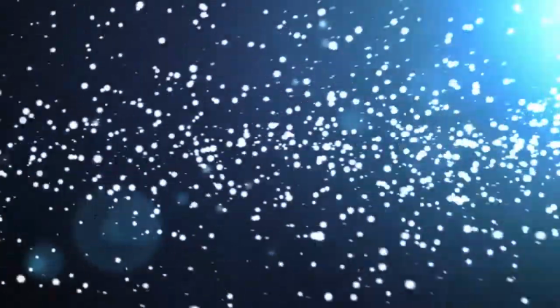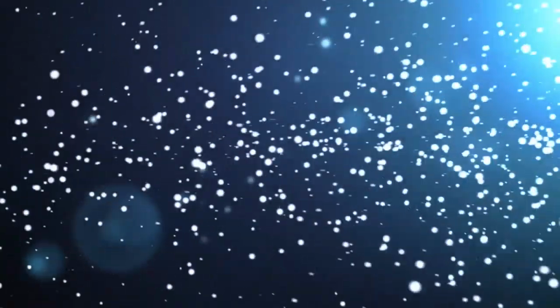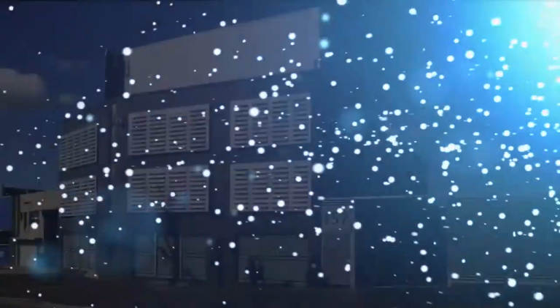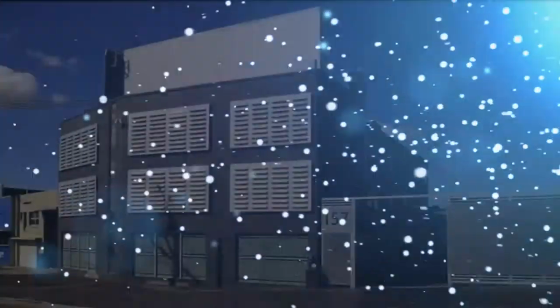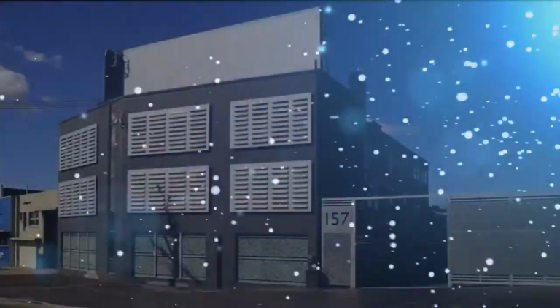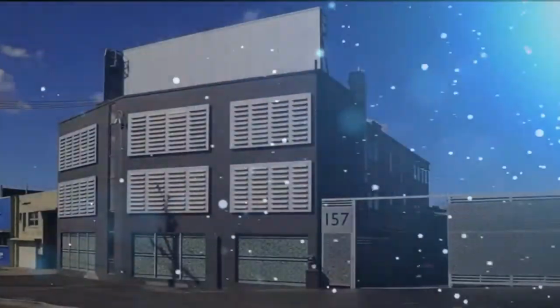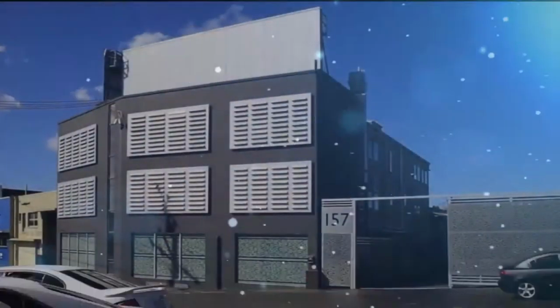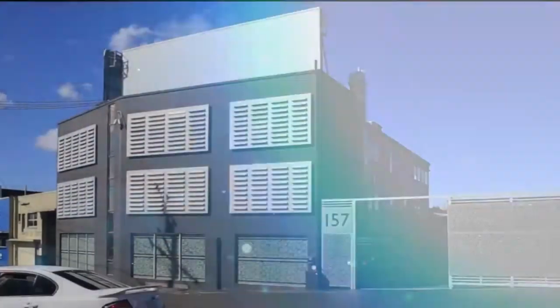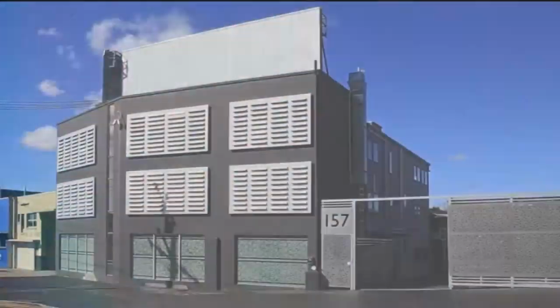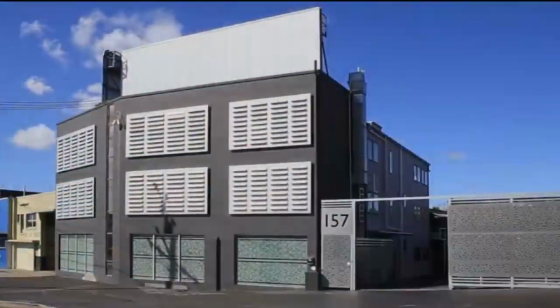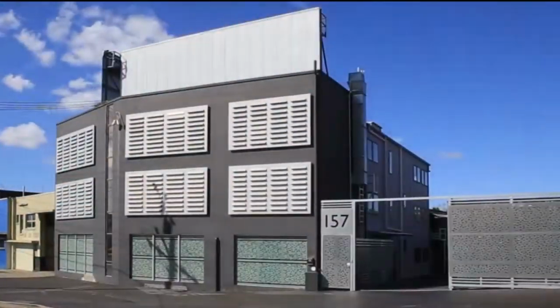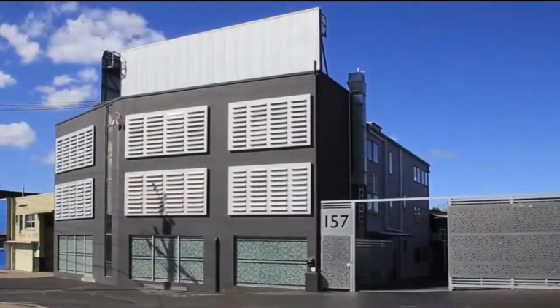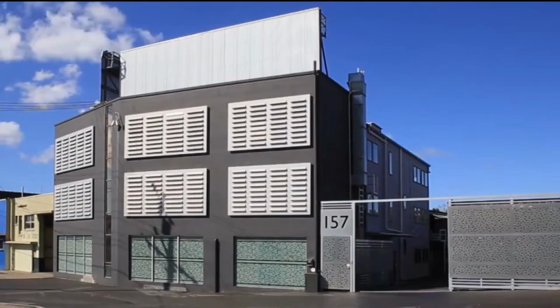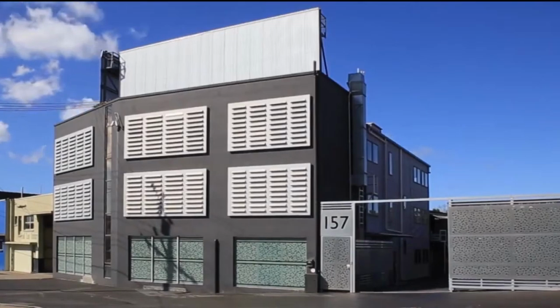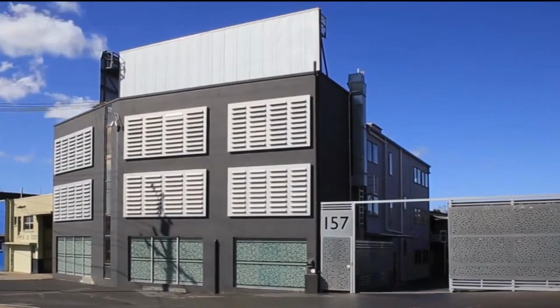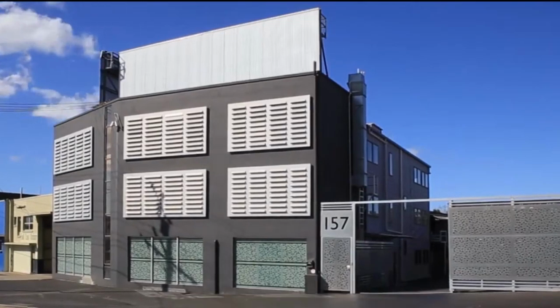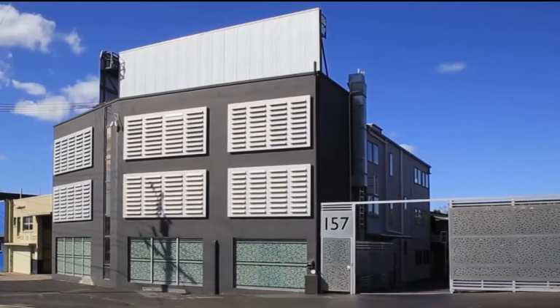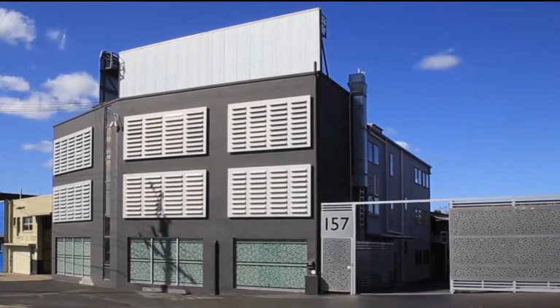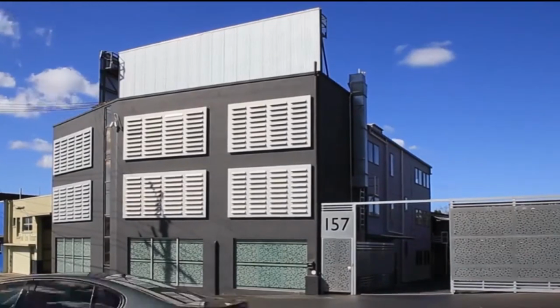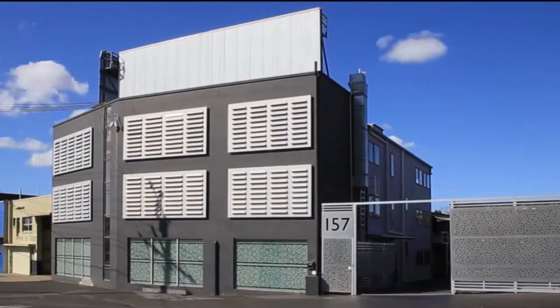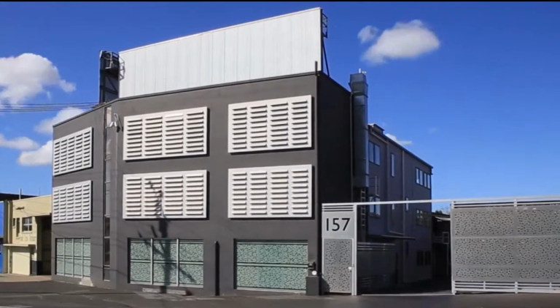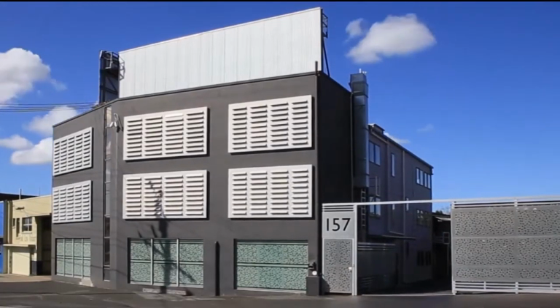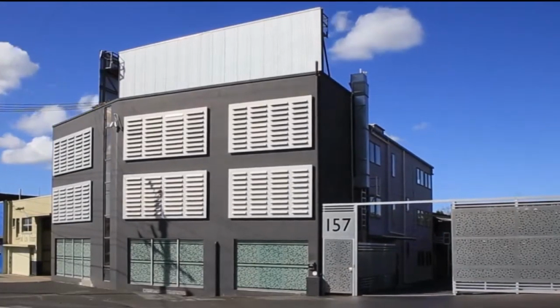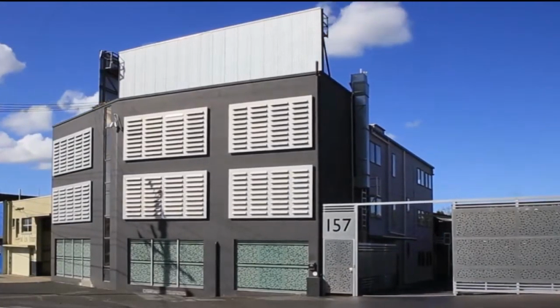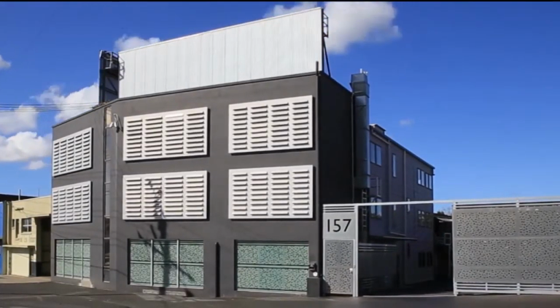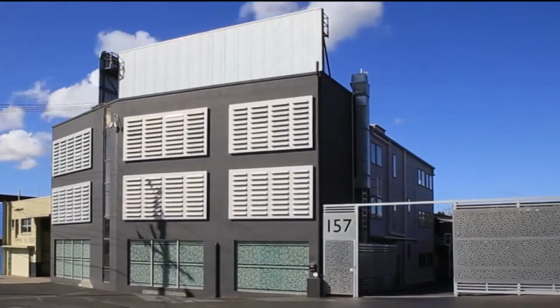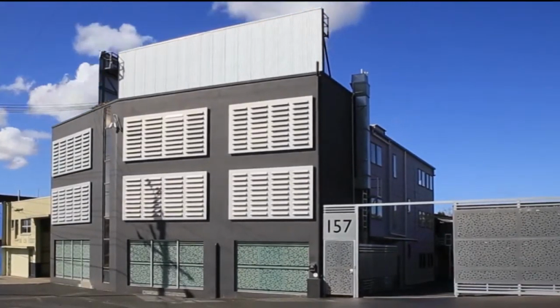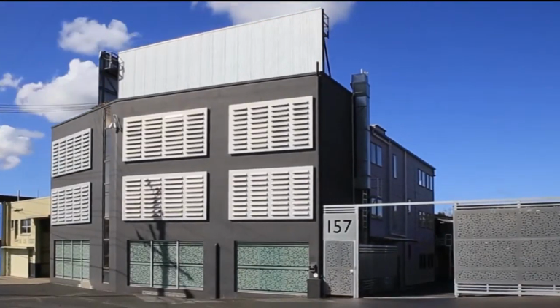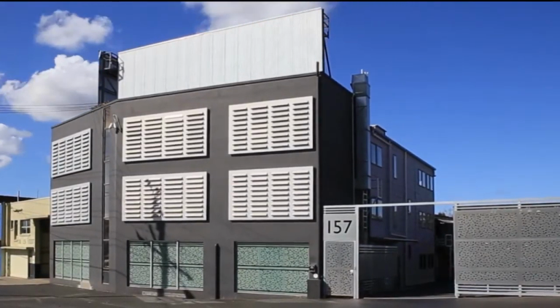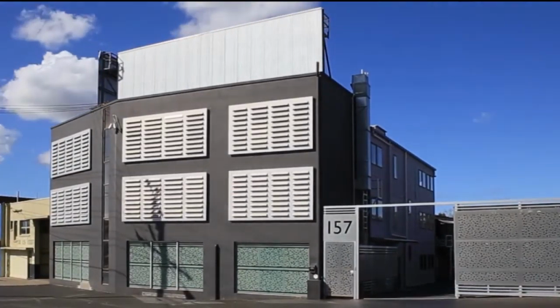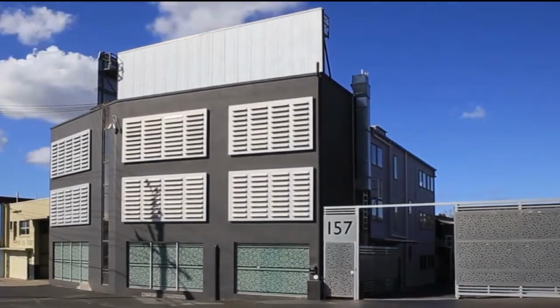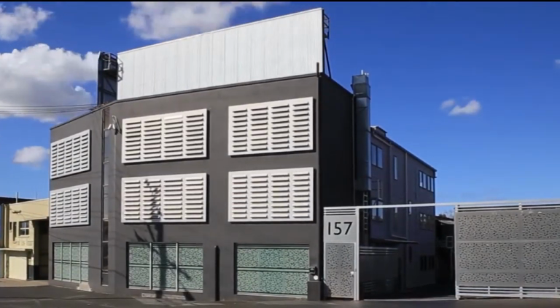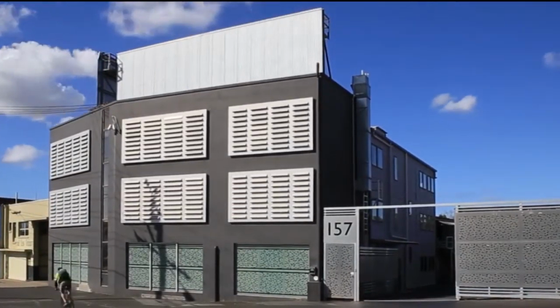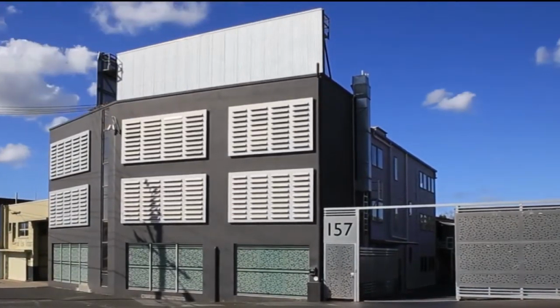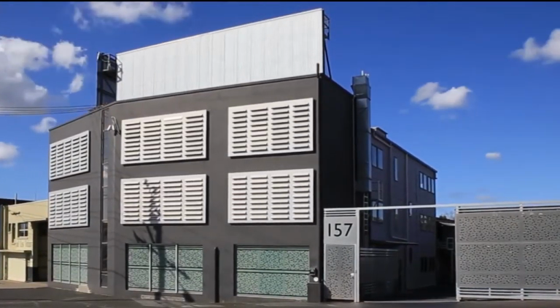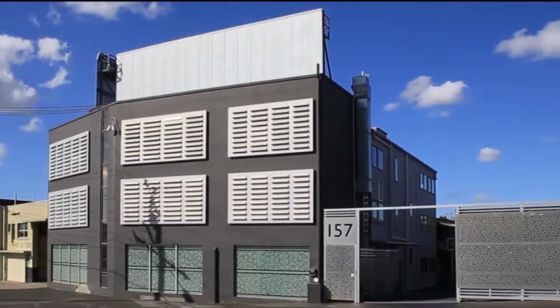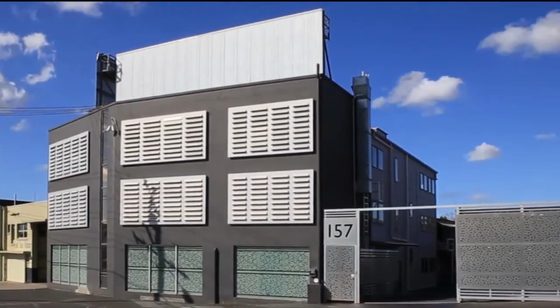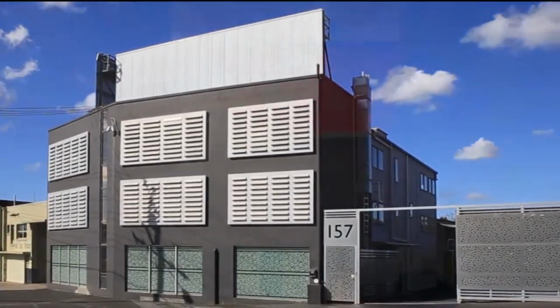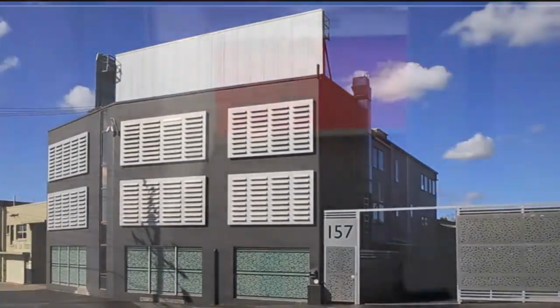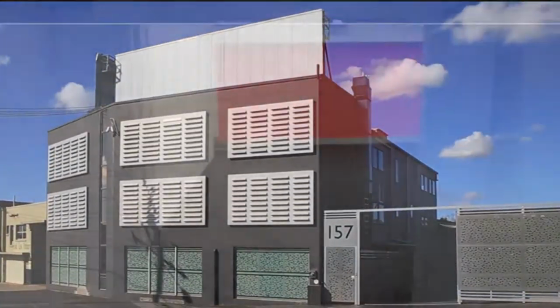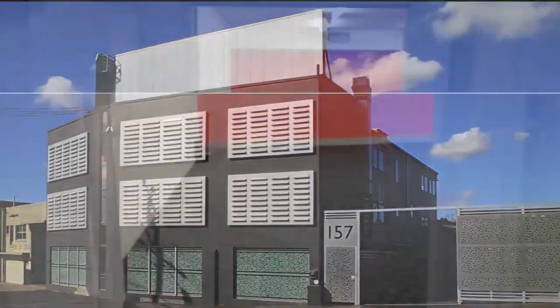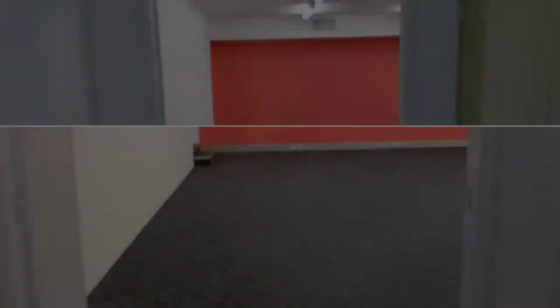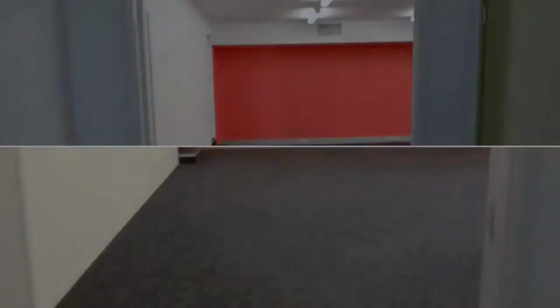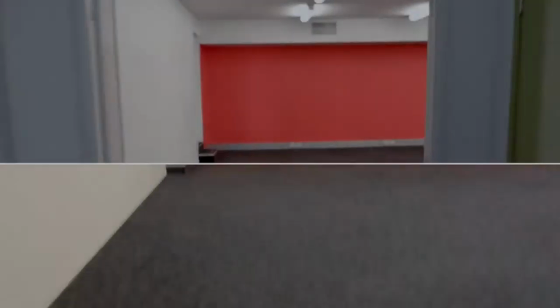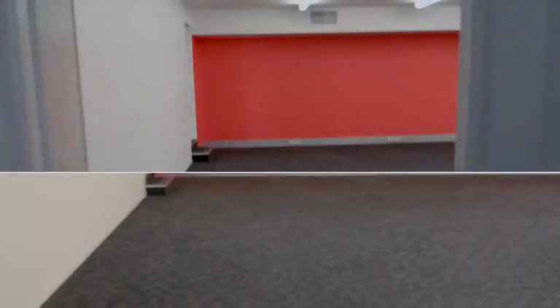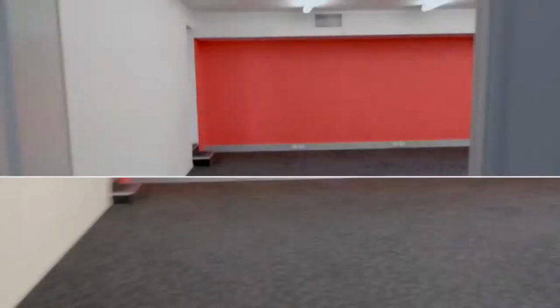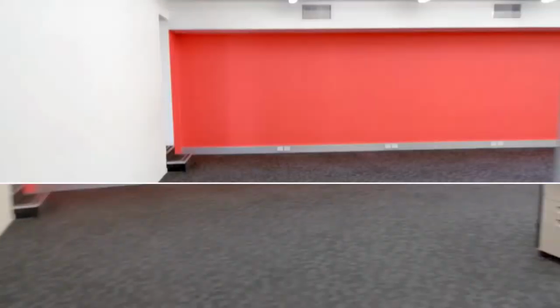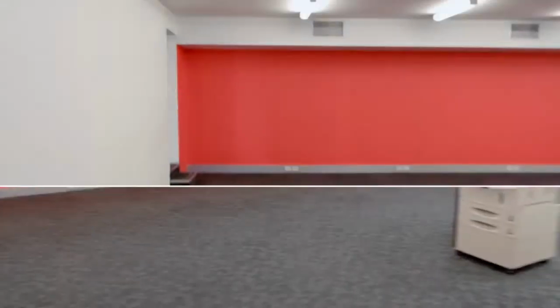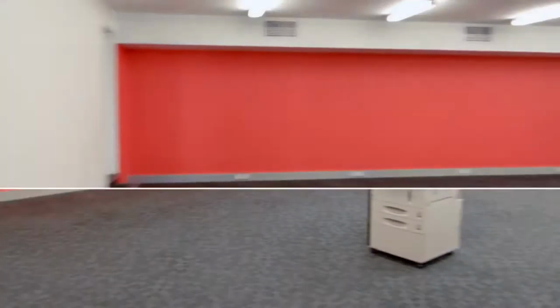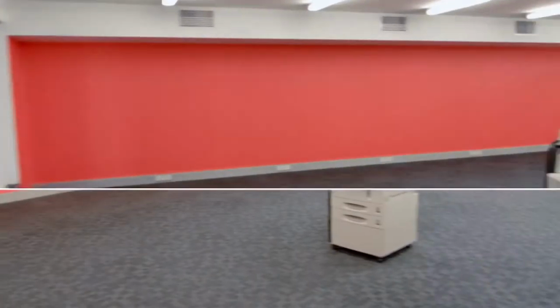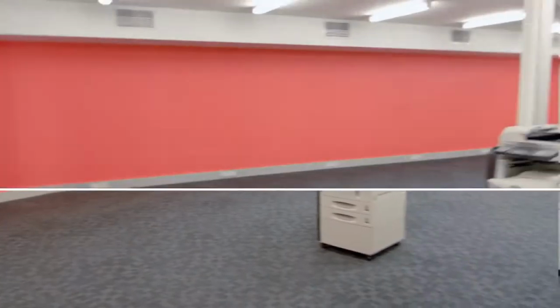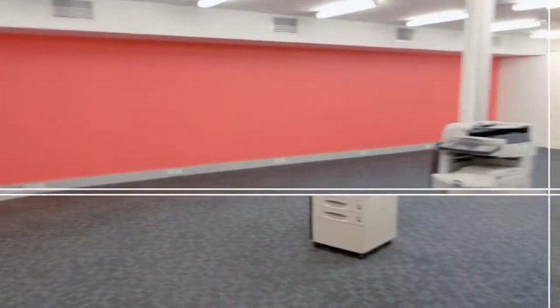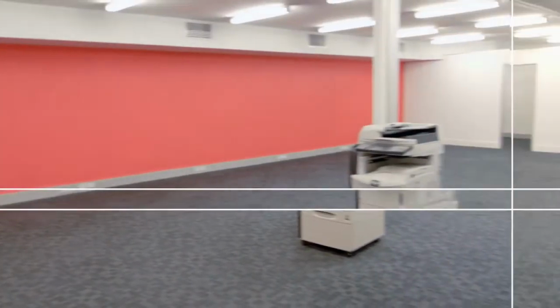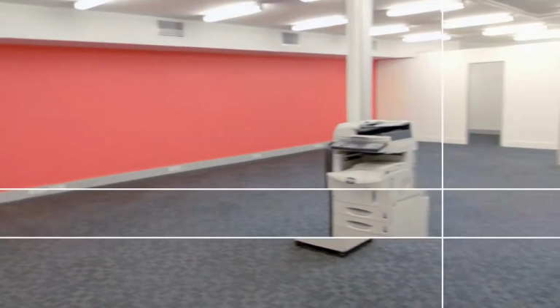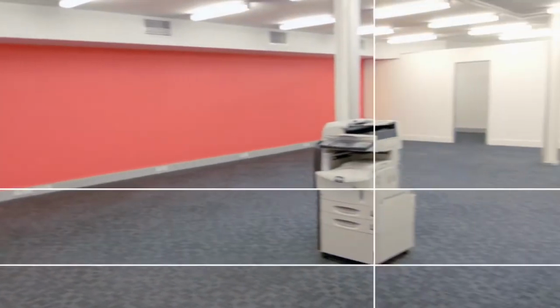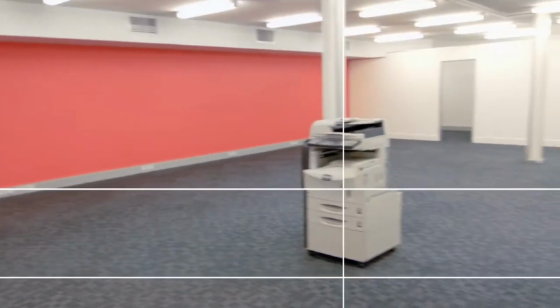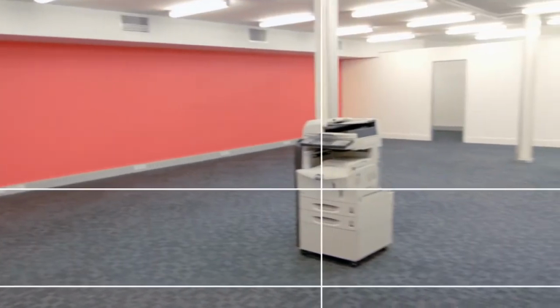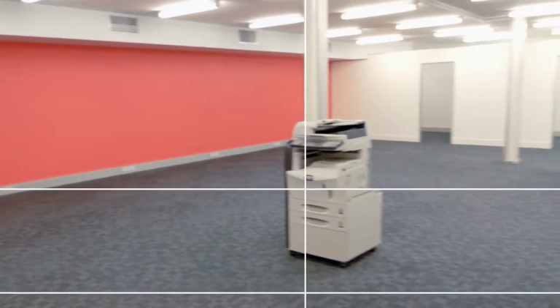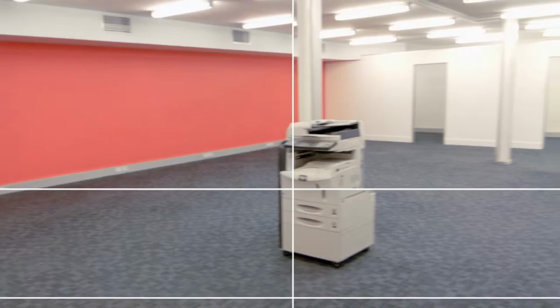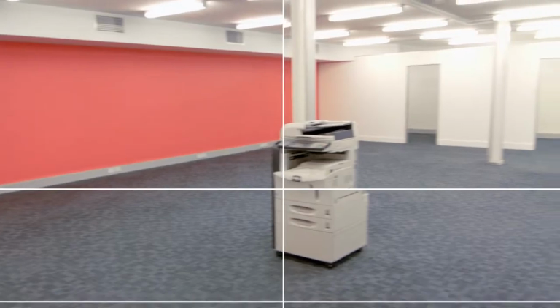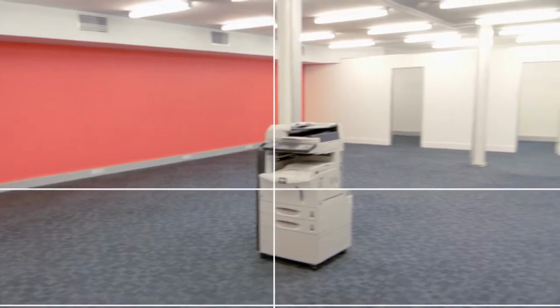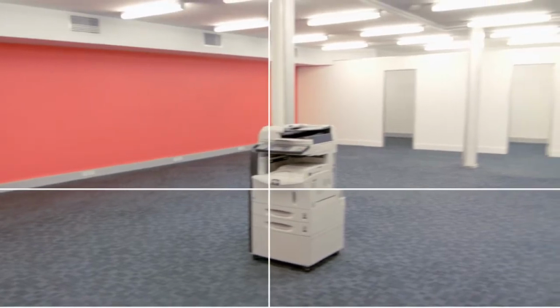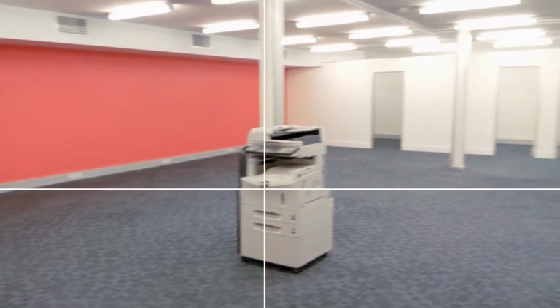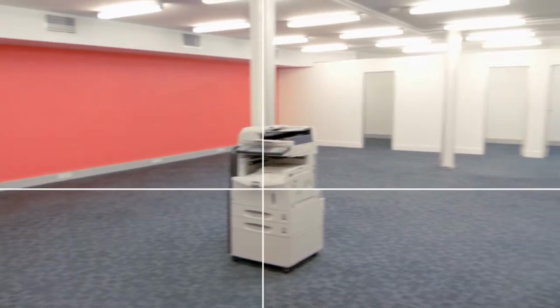Located on 157 Abbotsford Road, Bowen Hills, this three-storey commercial premises is now available for lease.